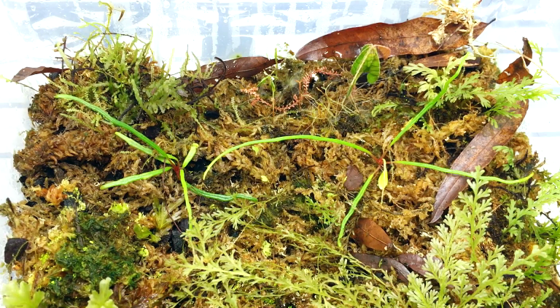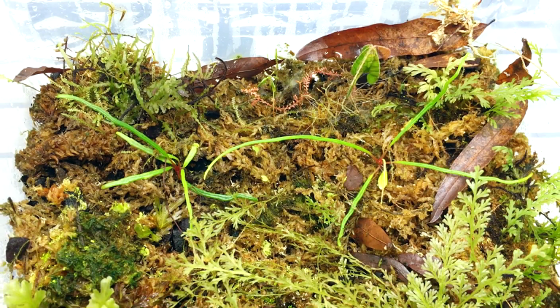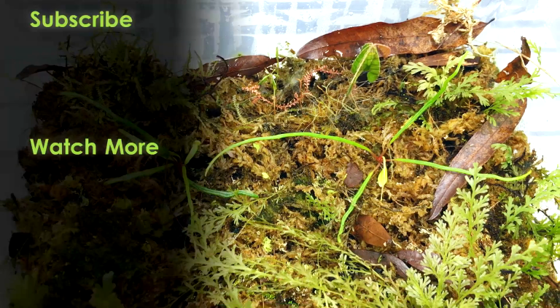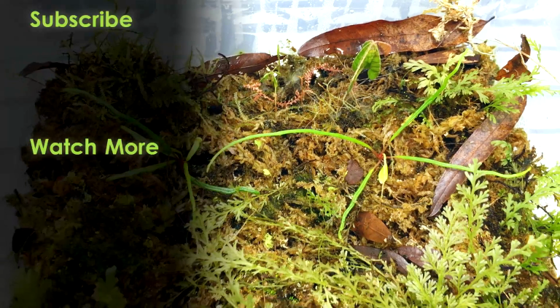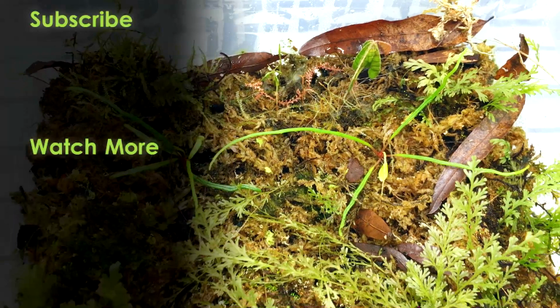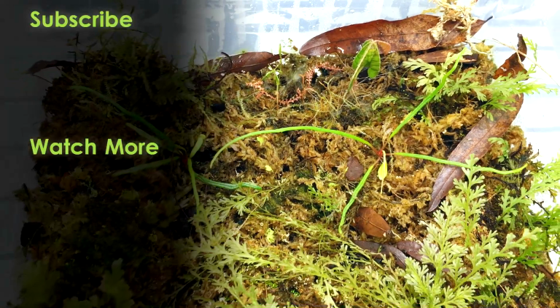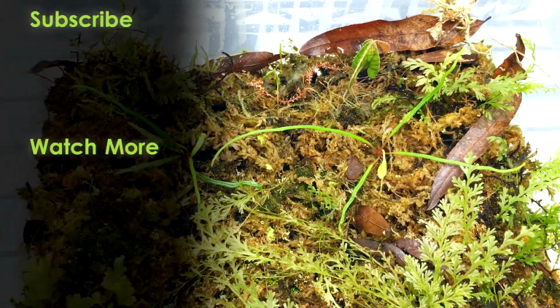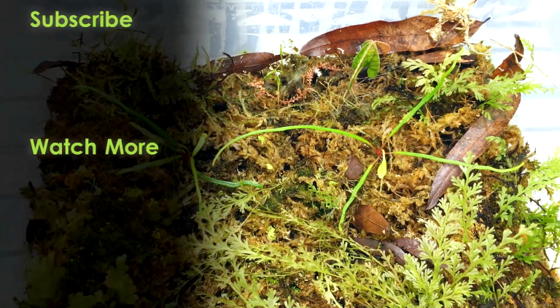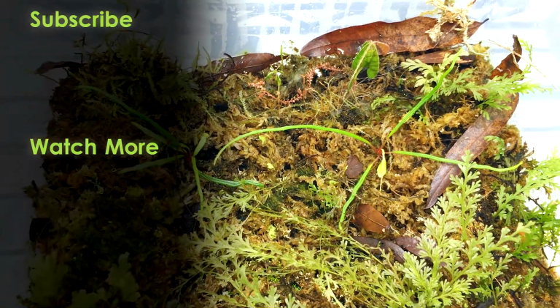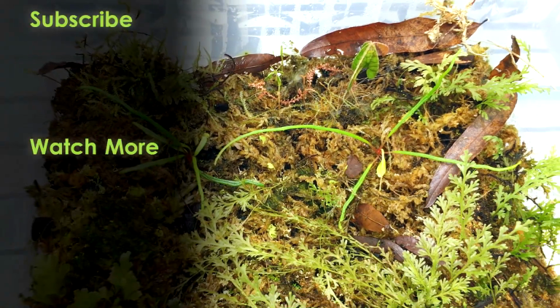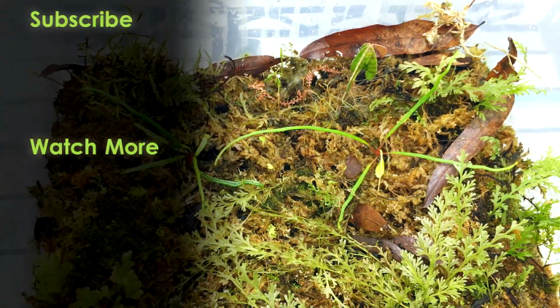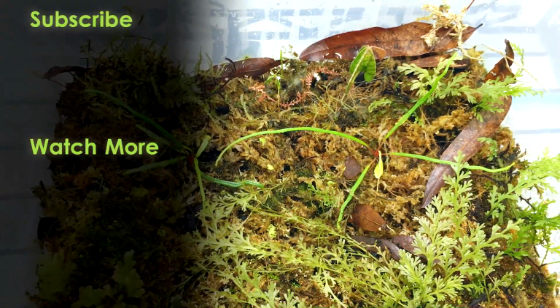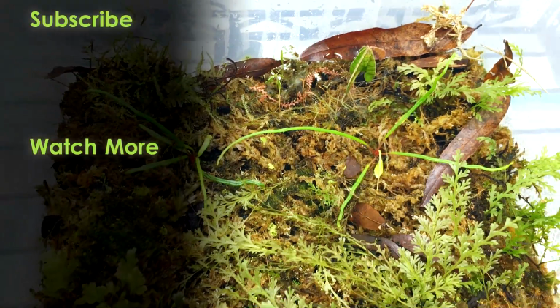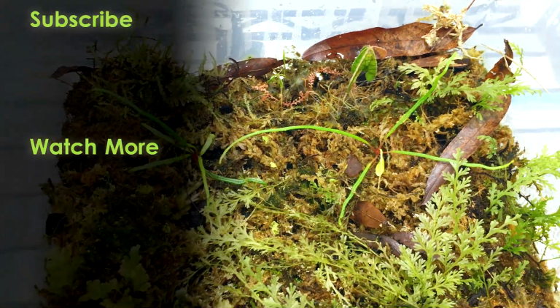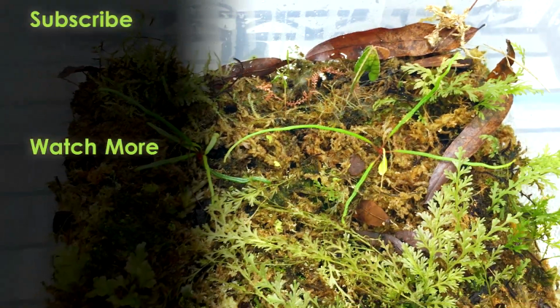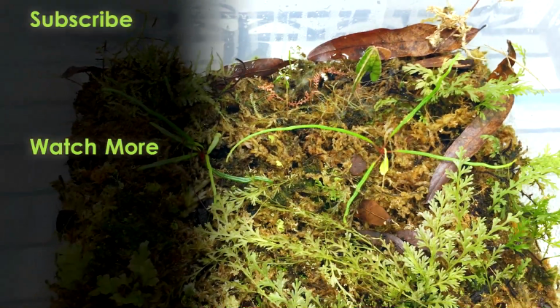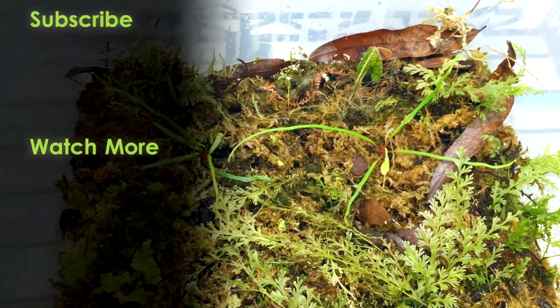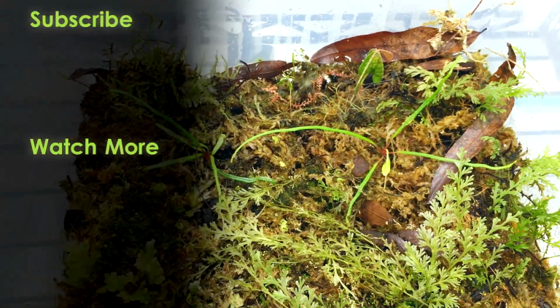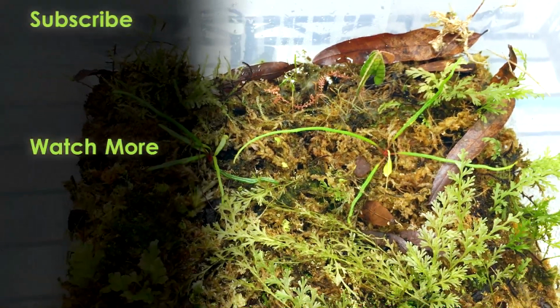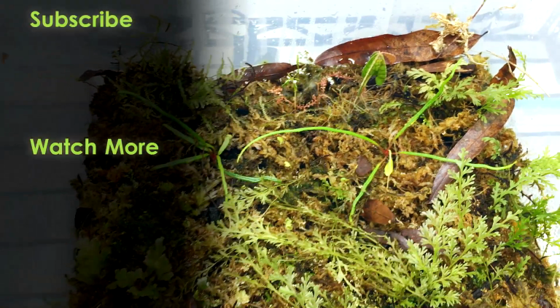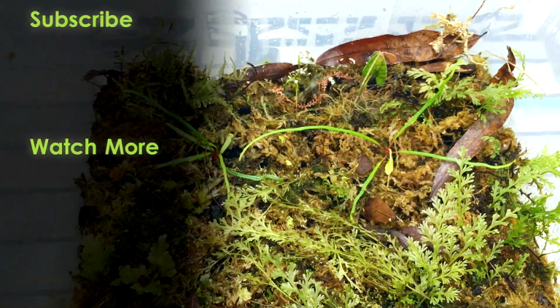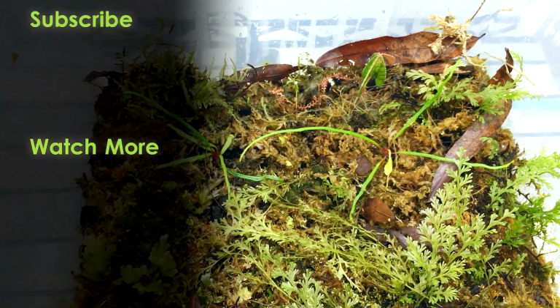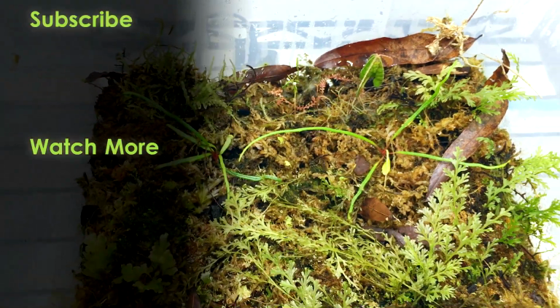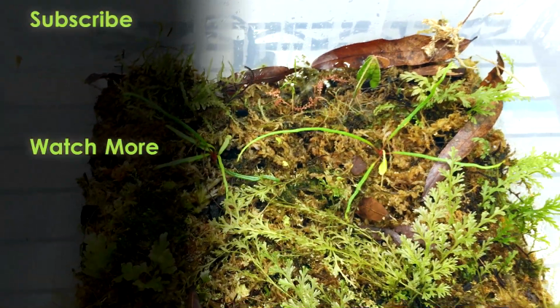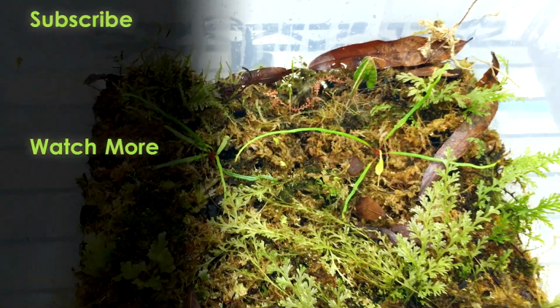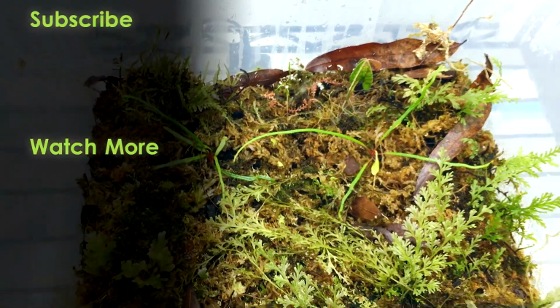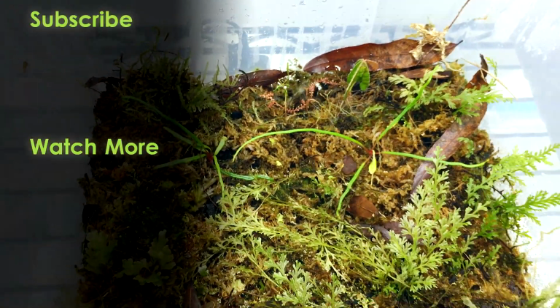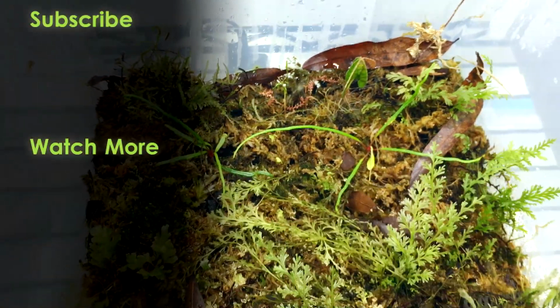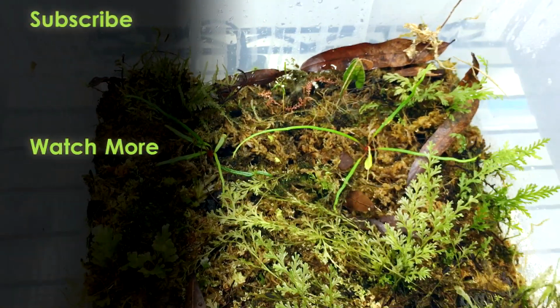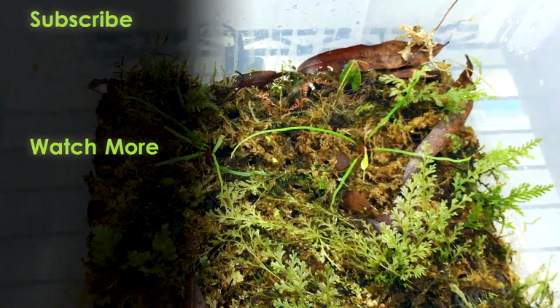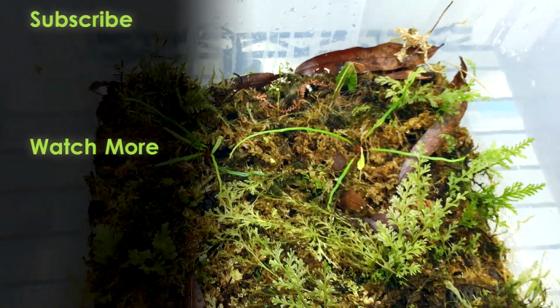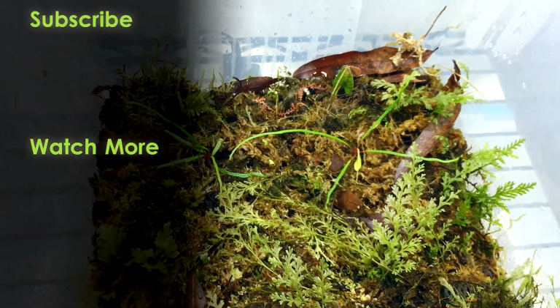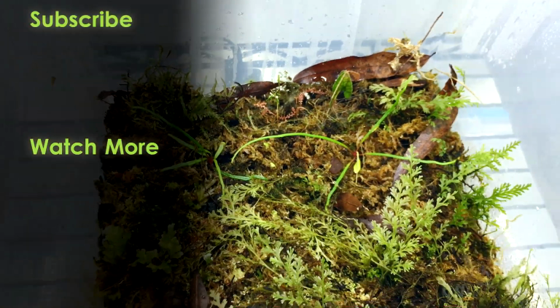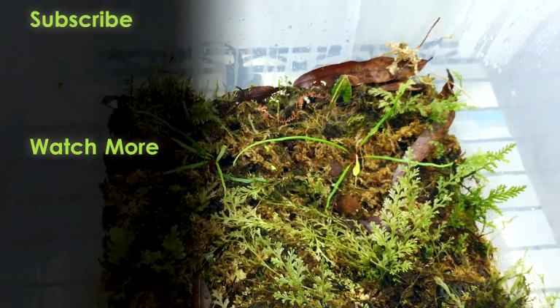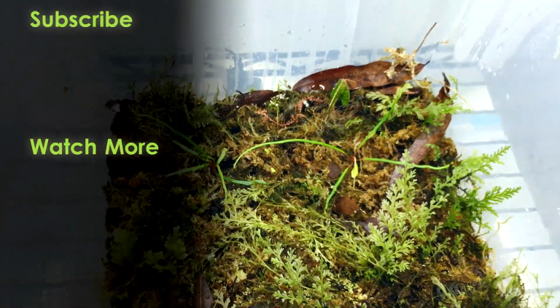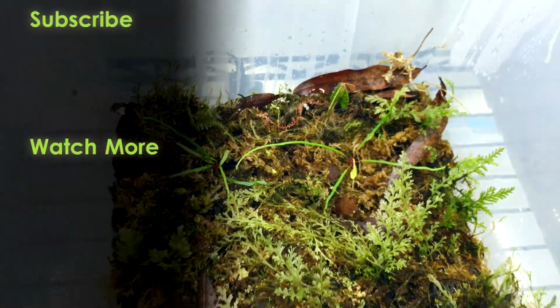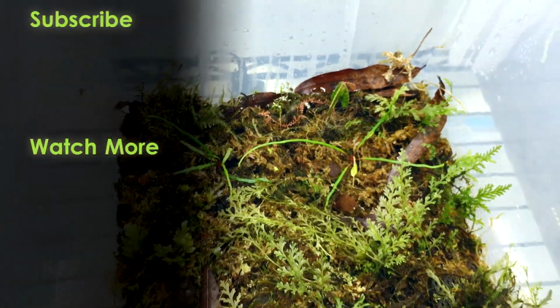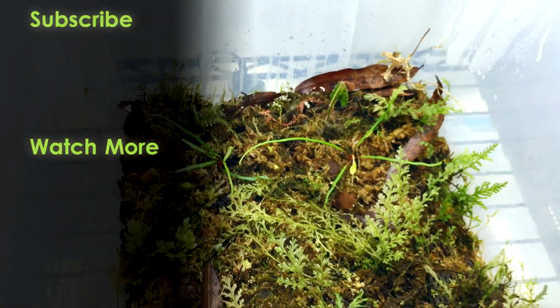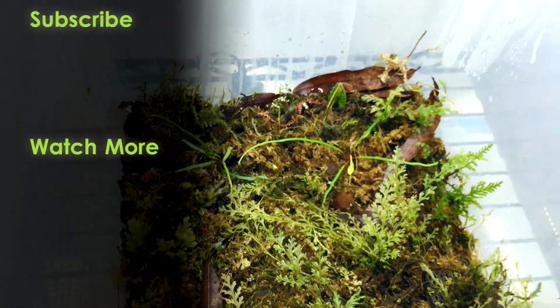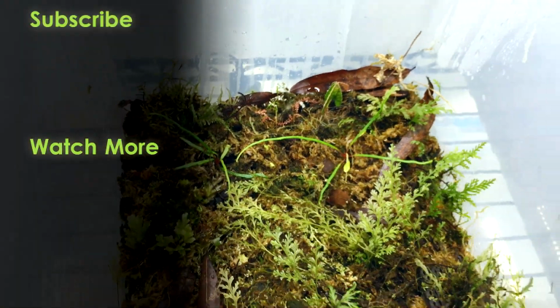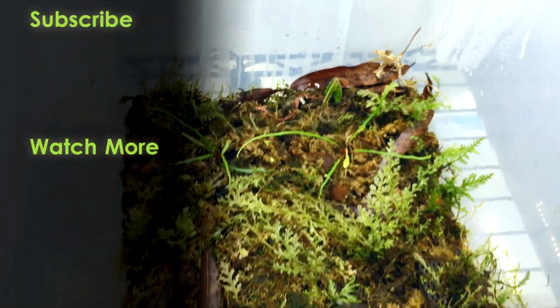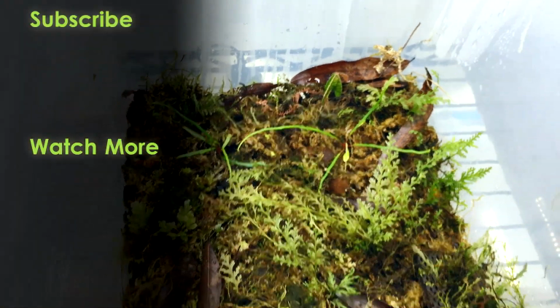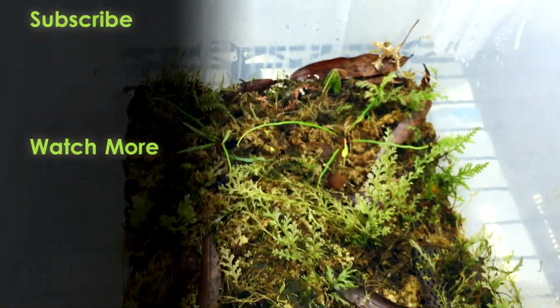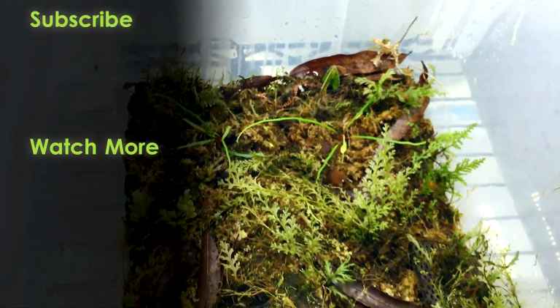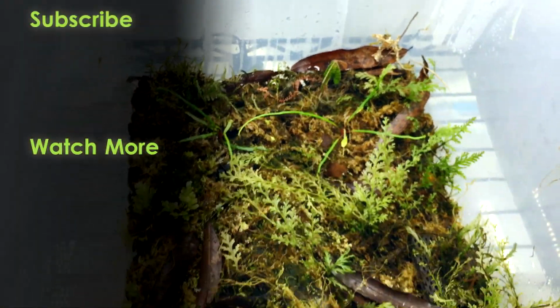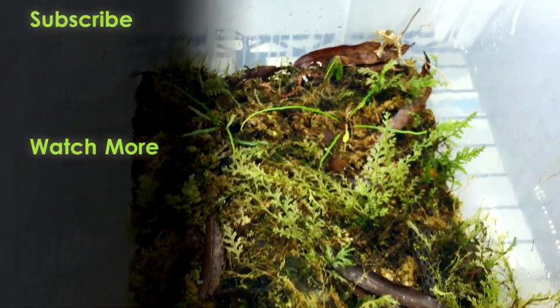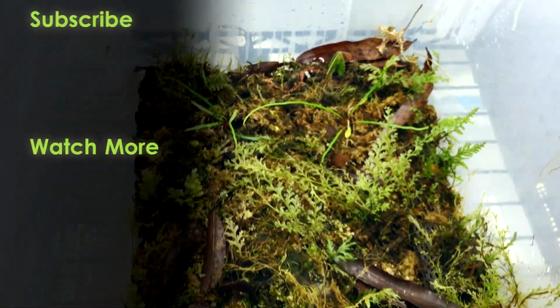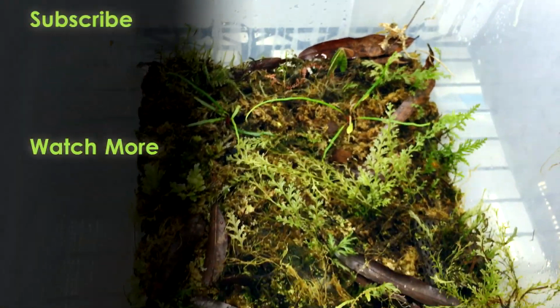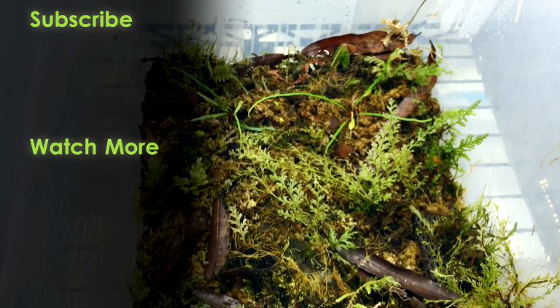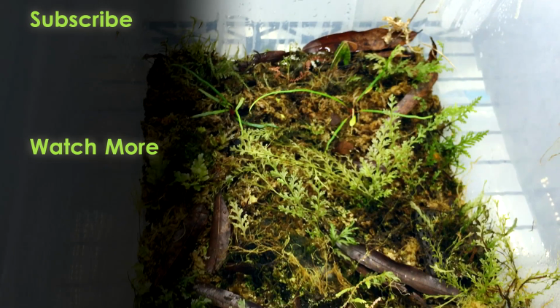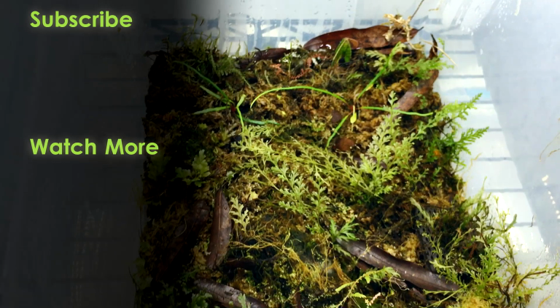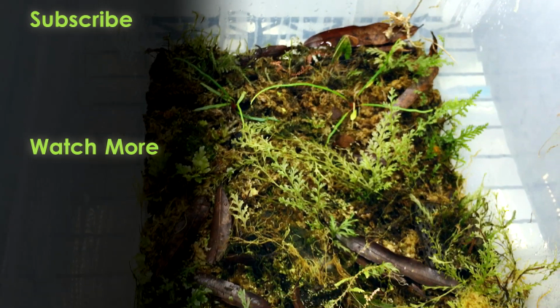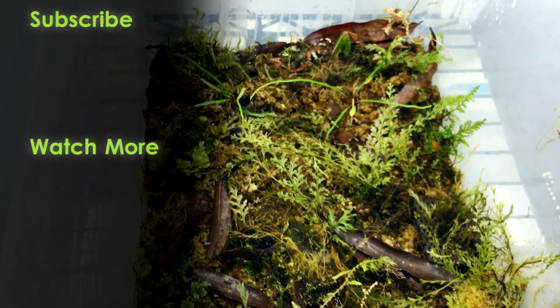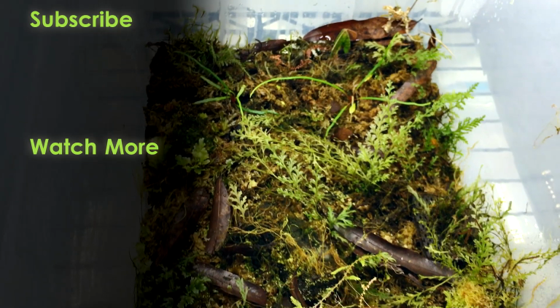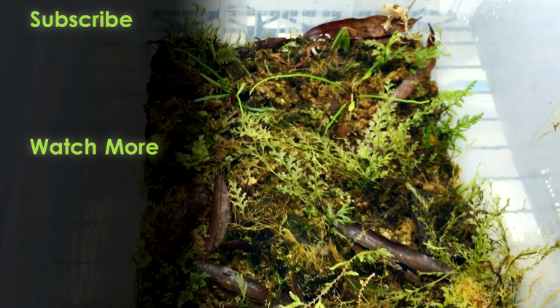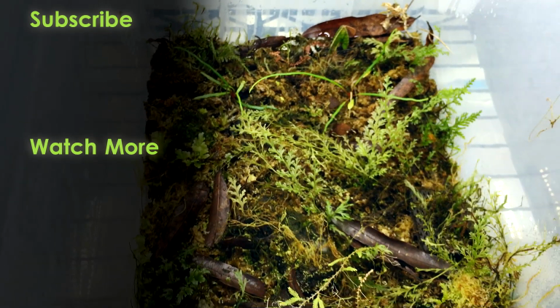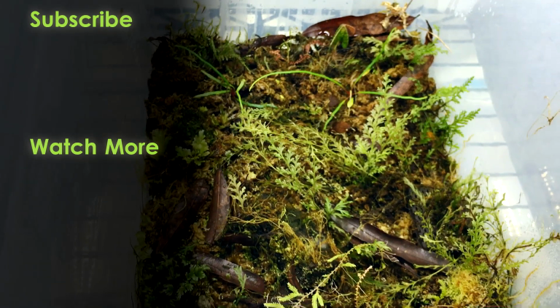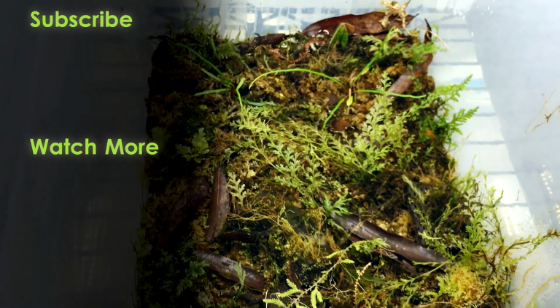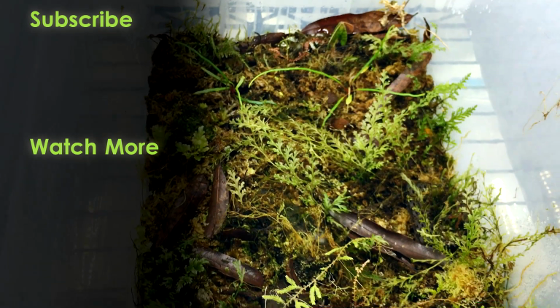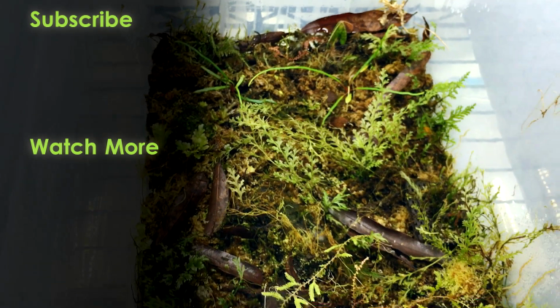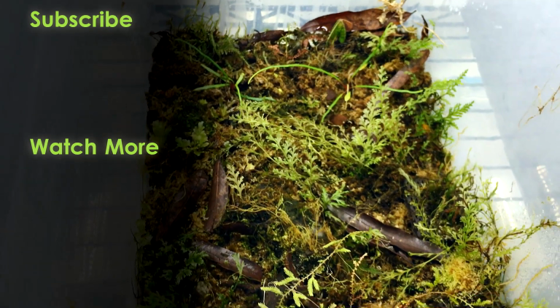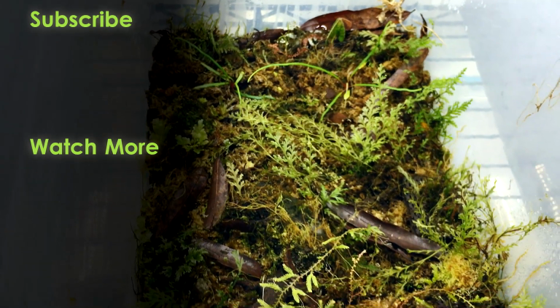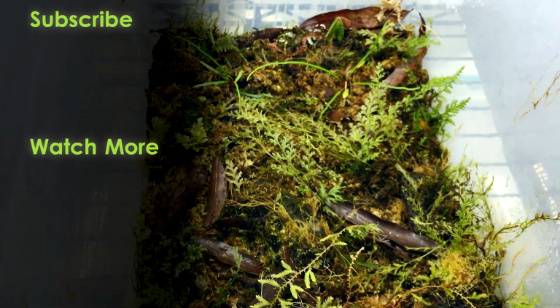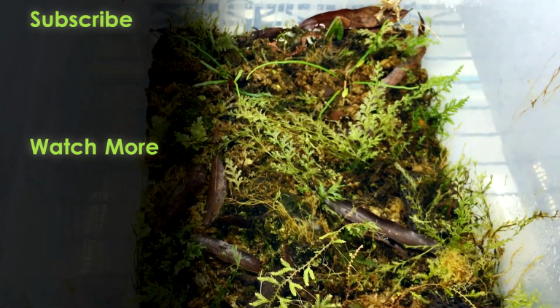If you enjoyed this video, check out my unboxing video playlist and a variety of other terrarium and plant-related videos on my channel.